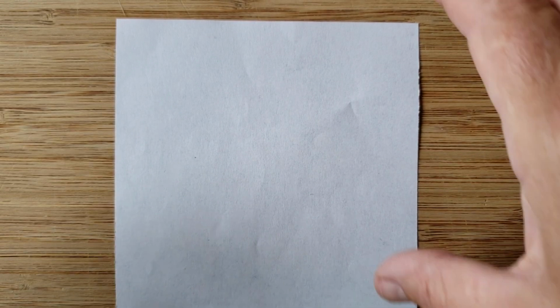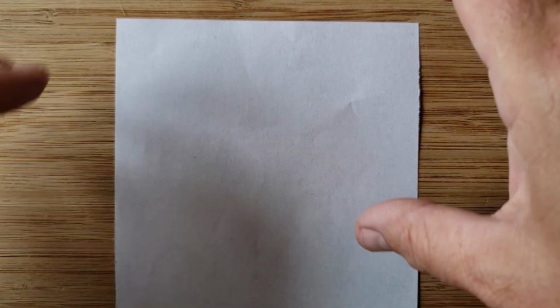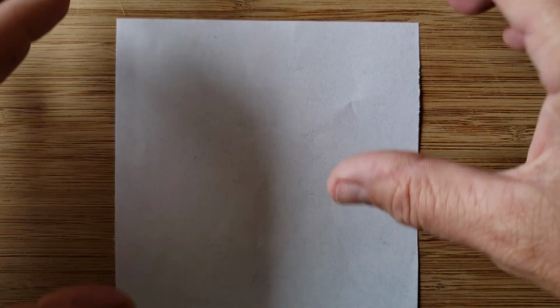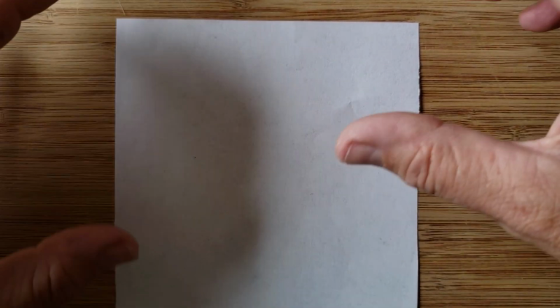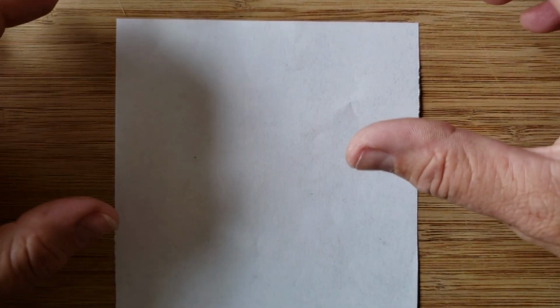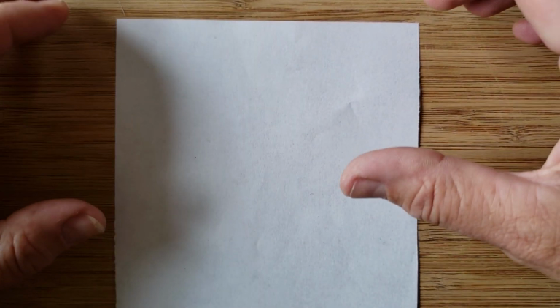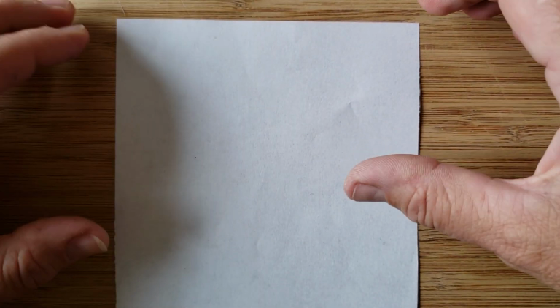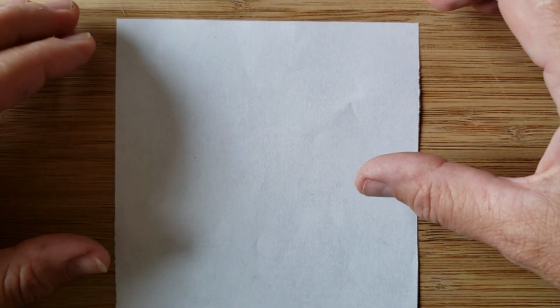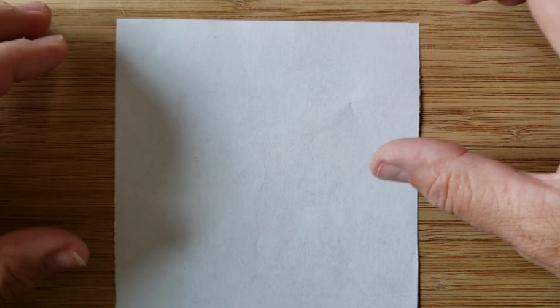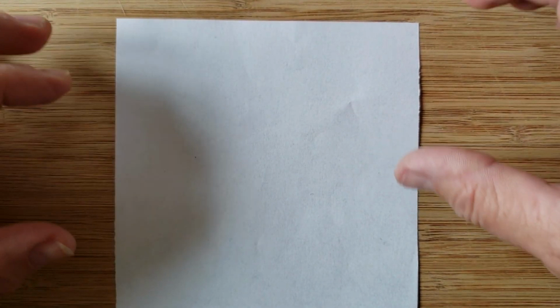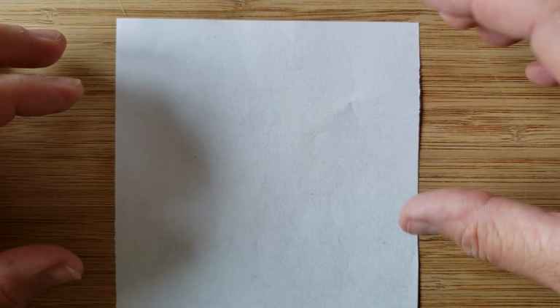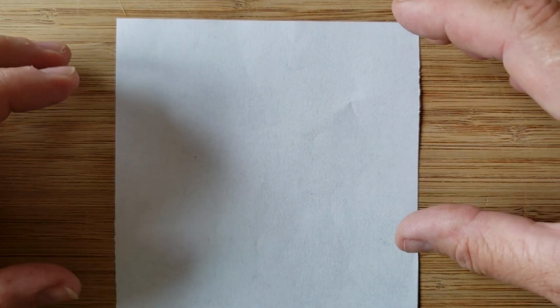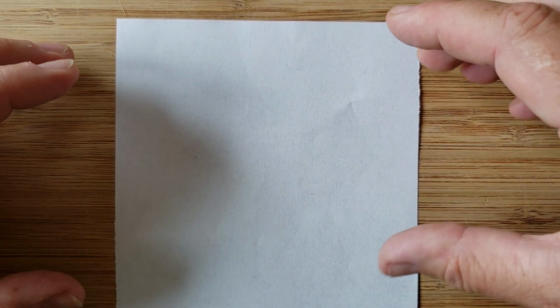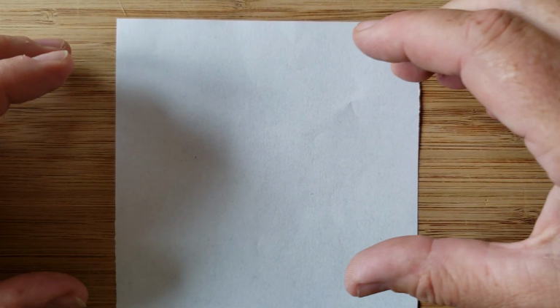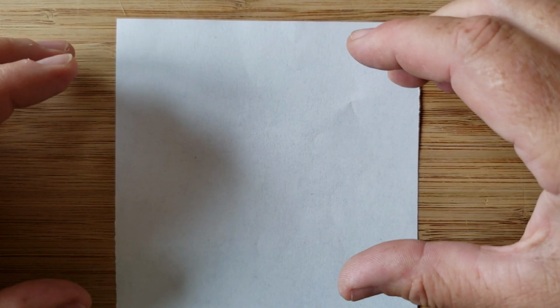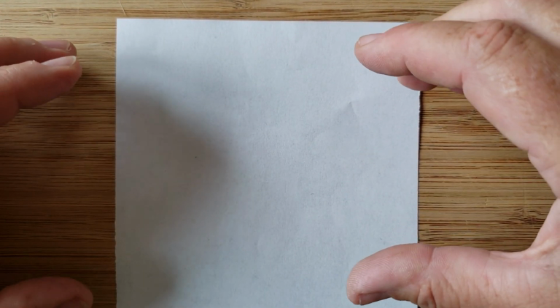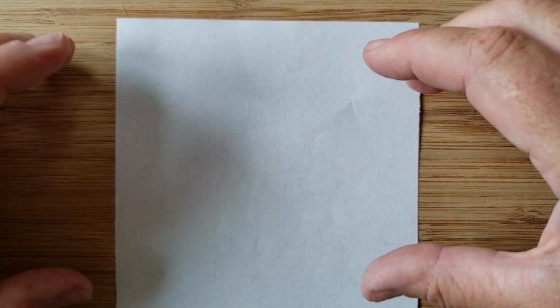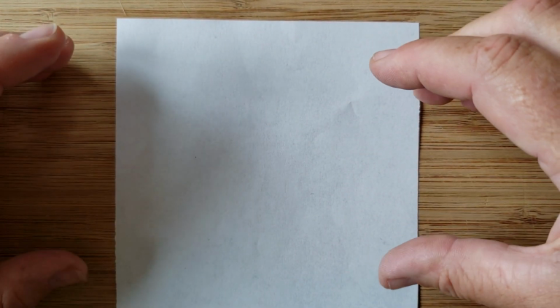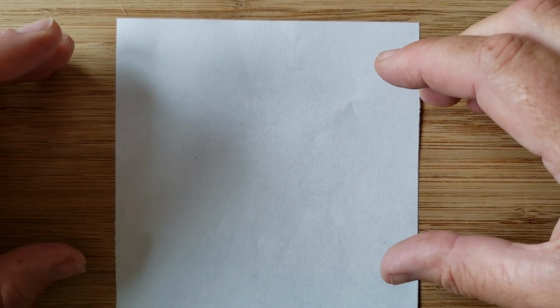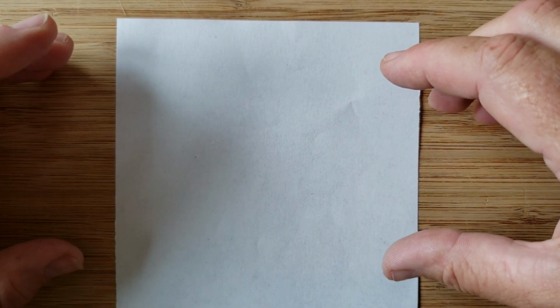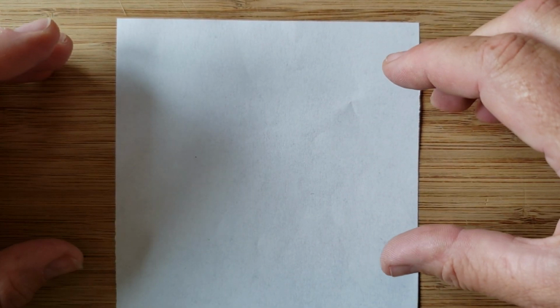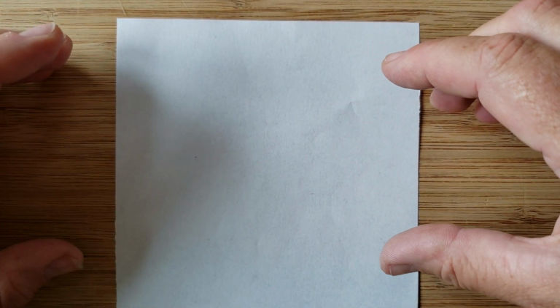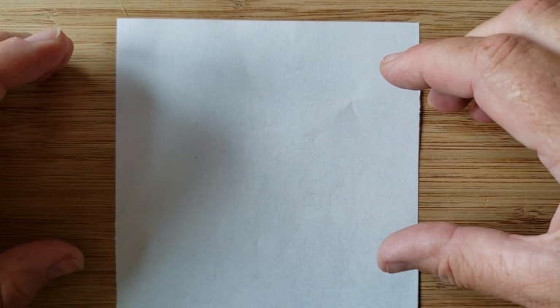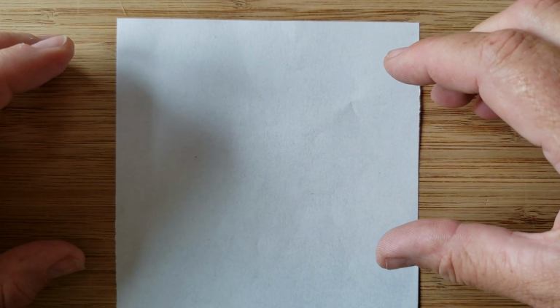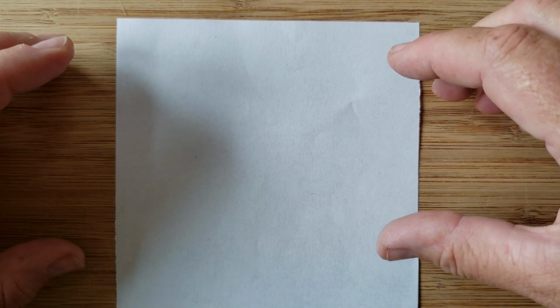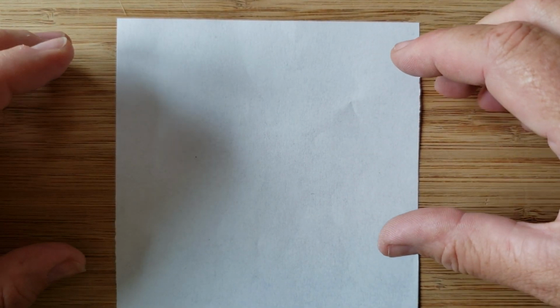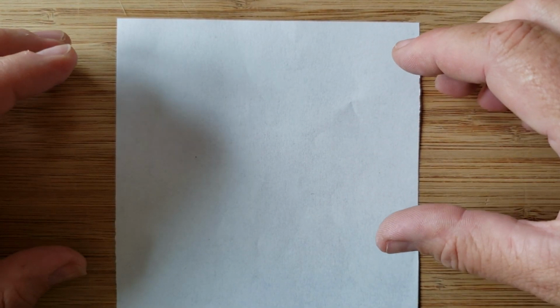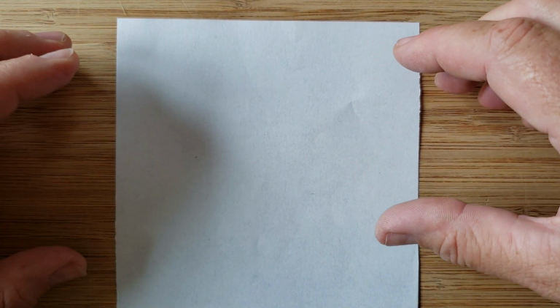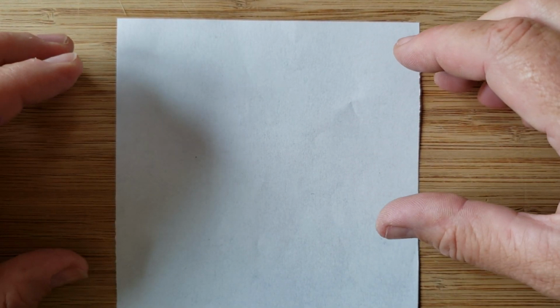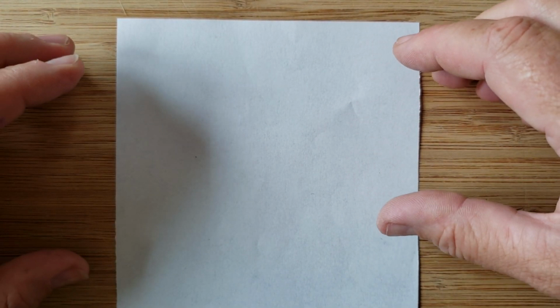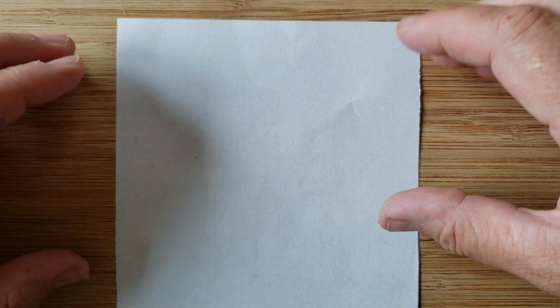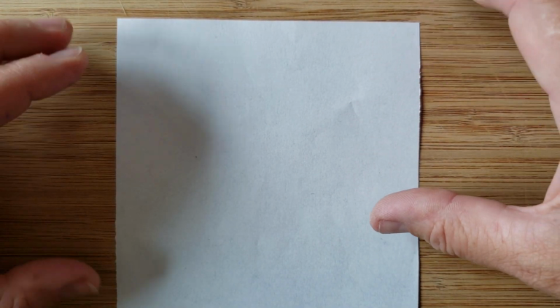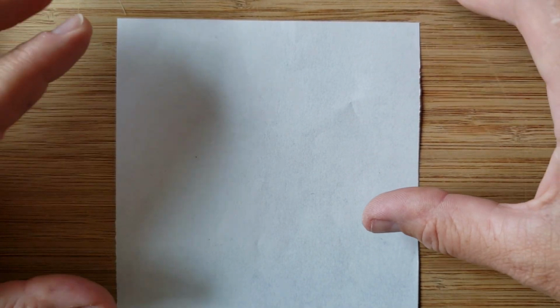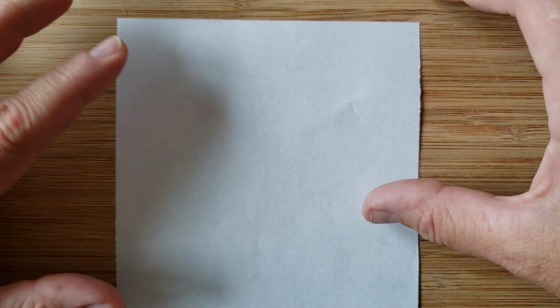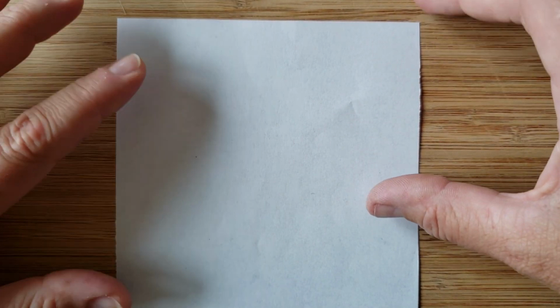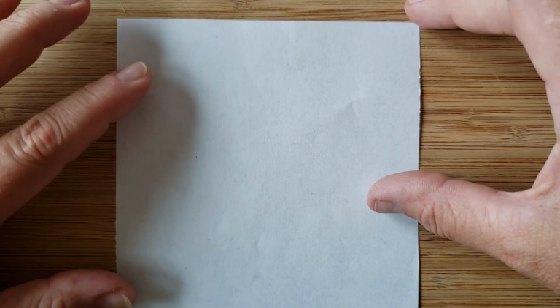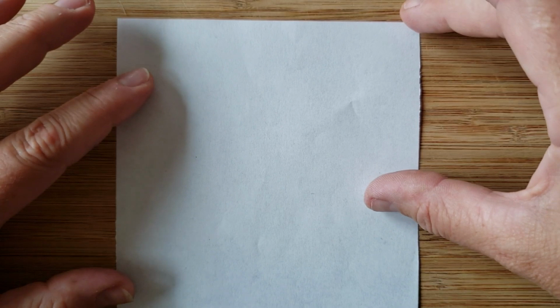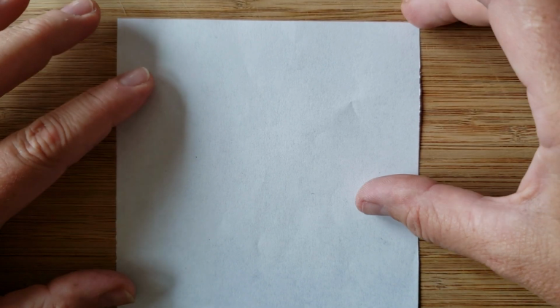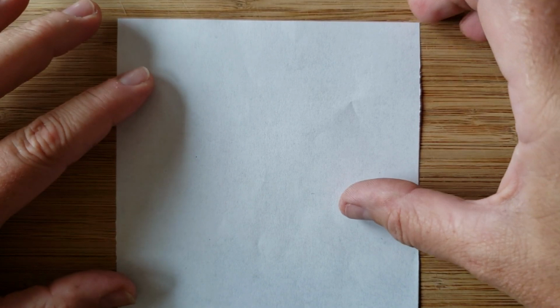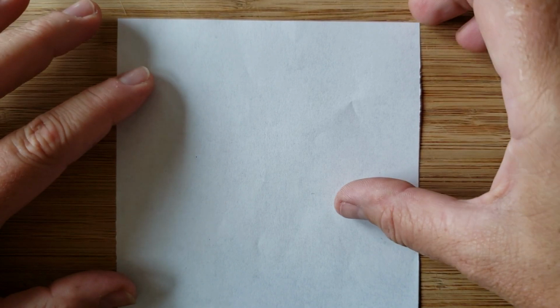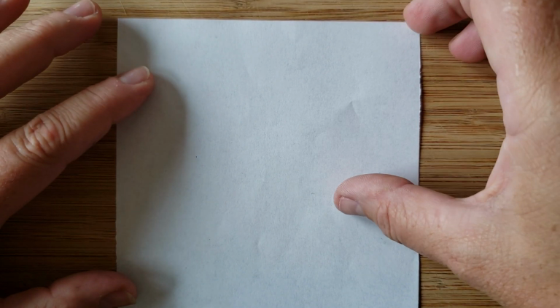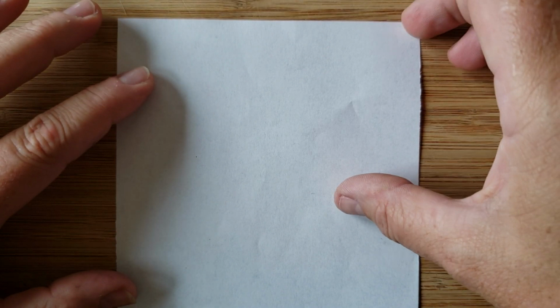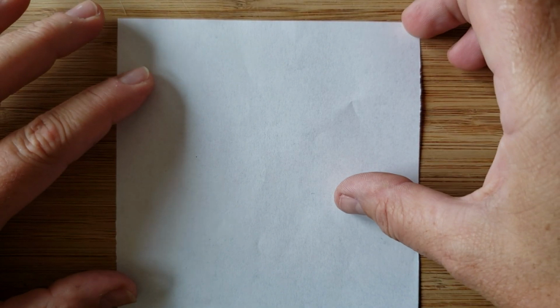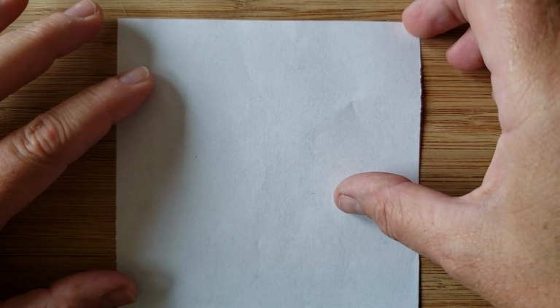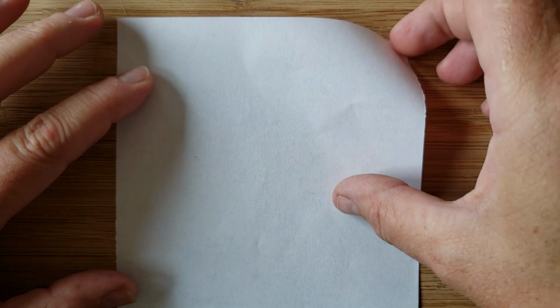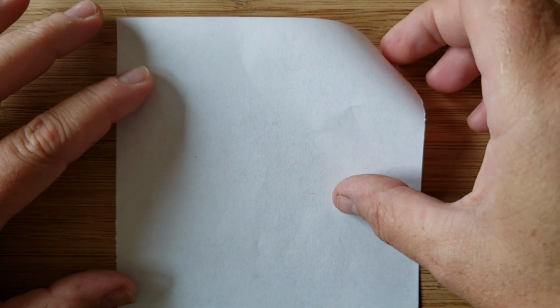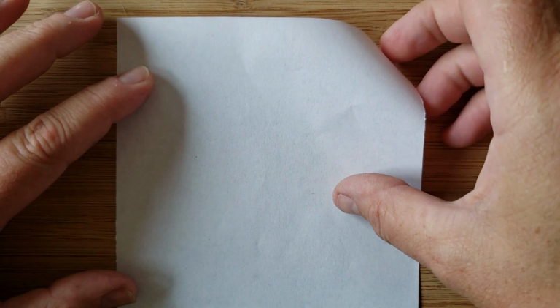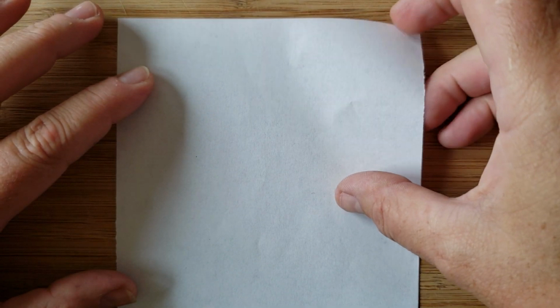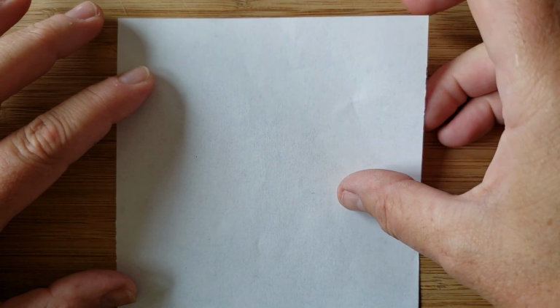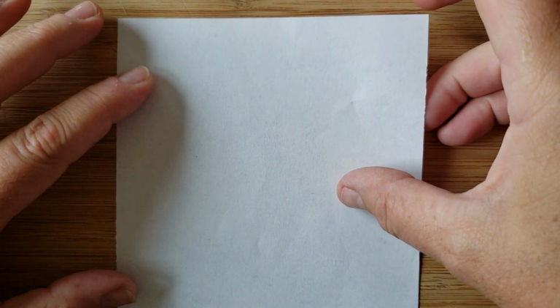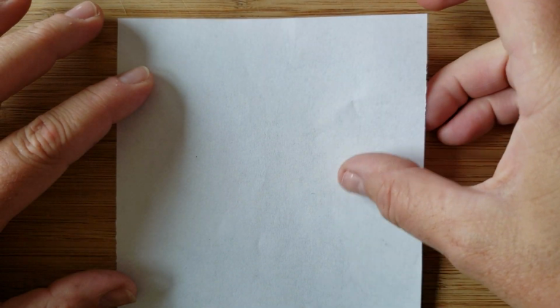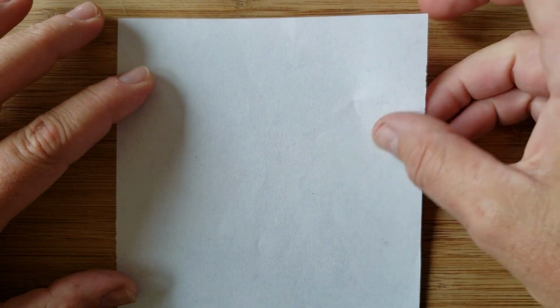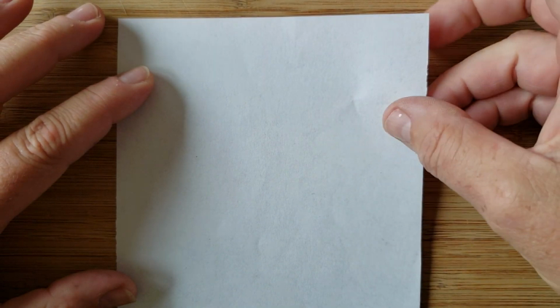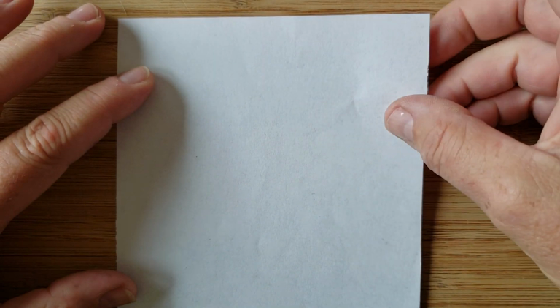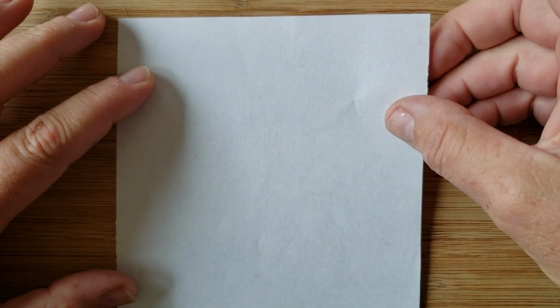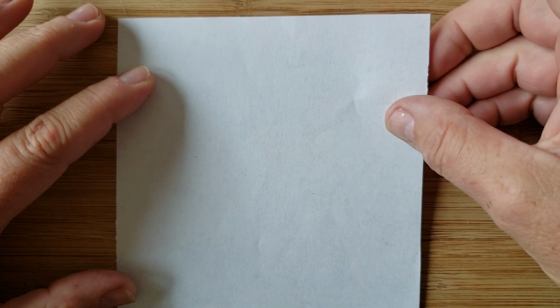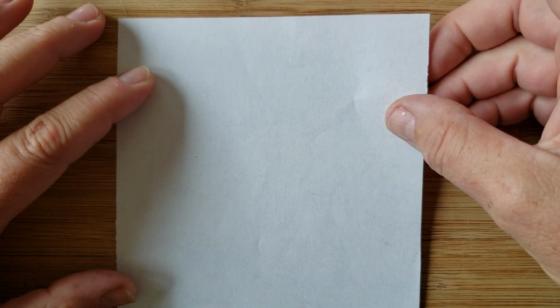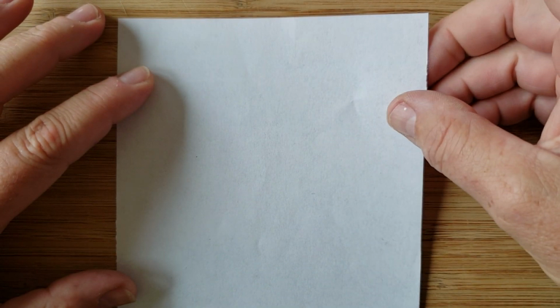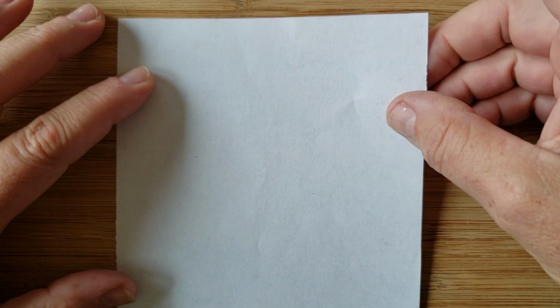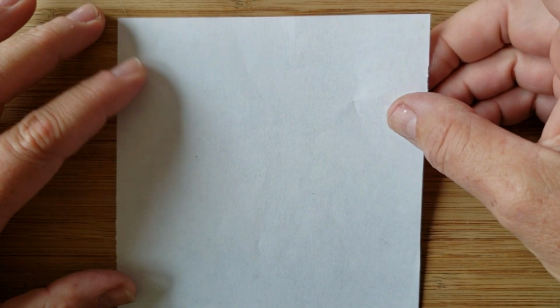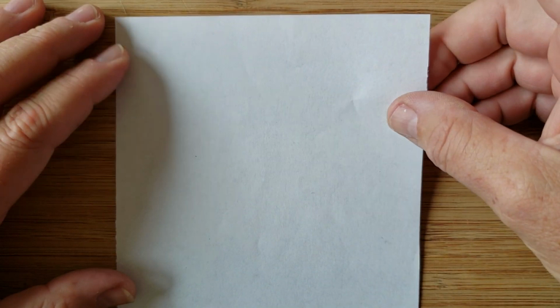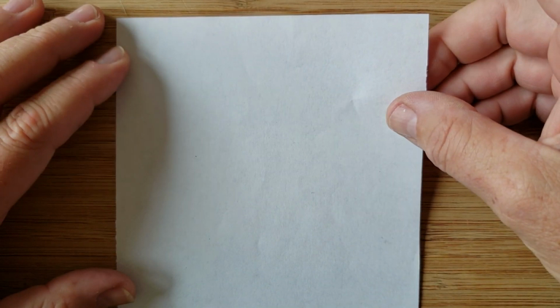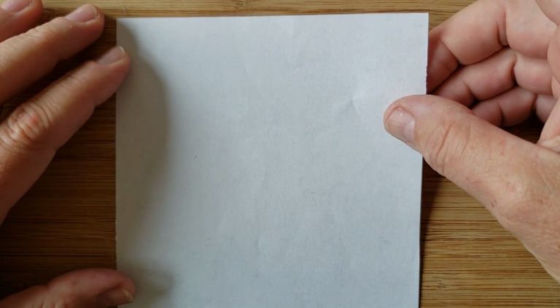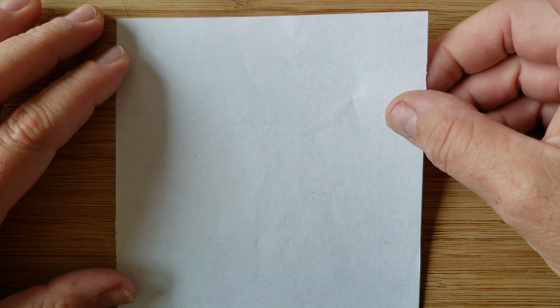Hello, welcome to Mrs. Hallett's Elsa Saul art blog. We are going to make an origami crane today.